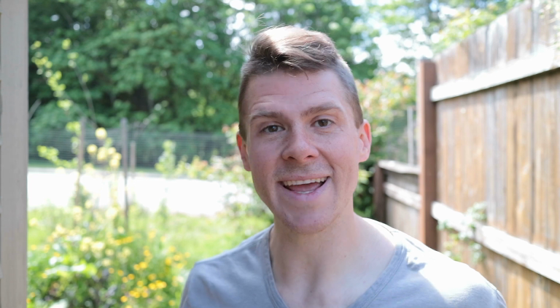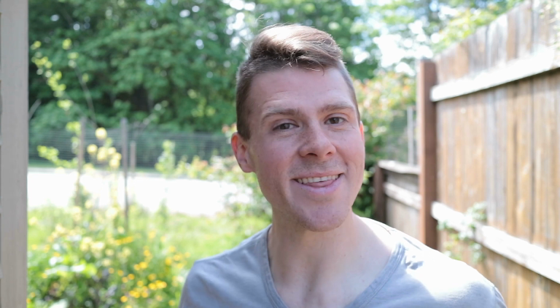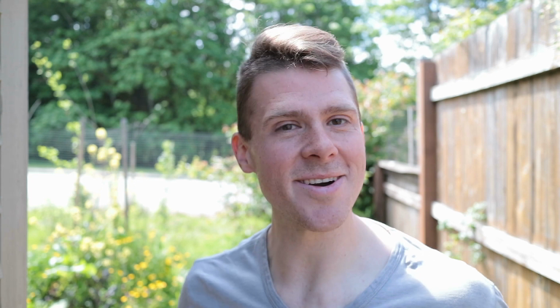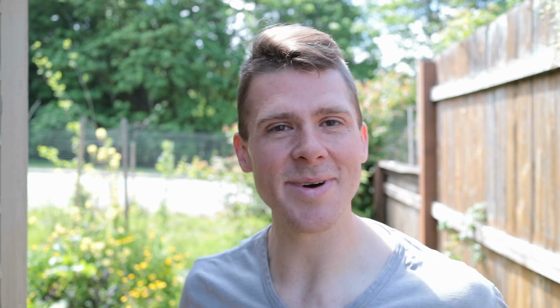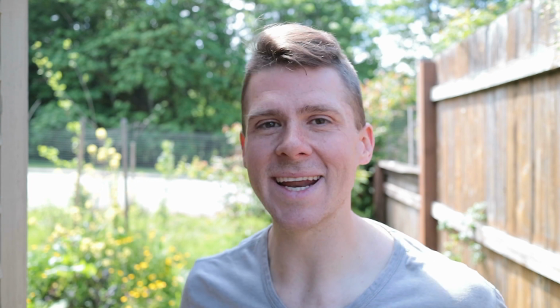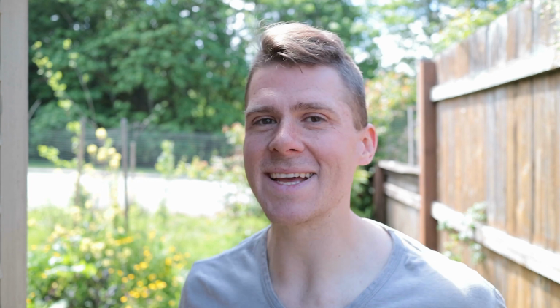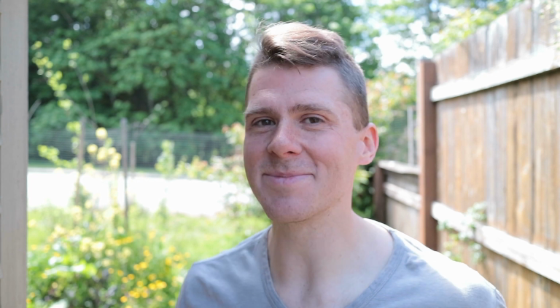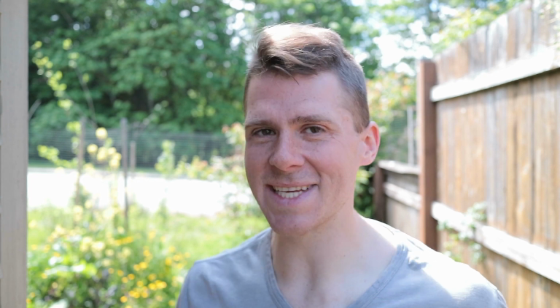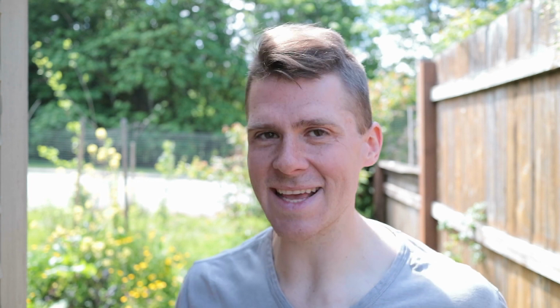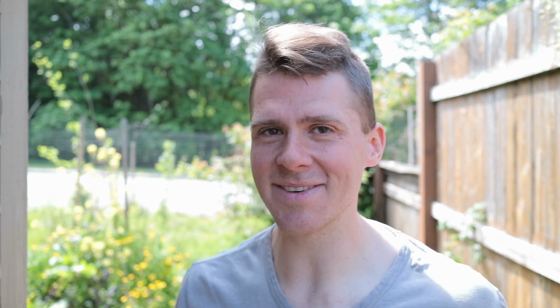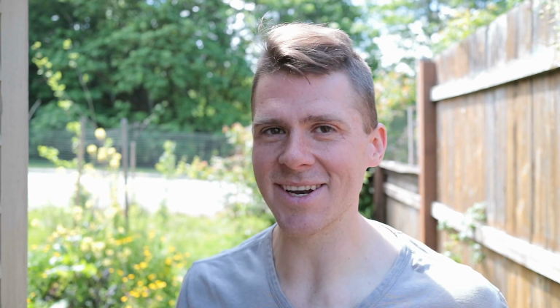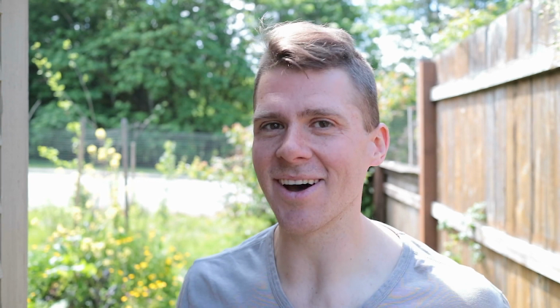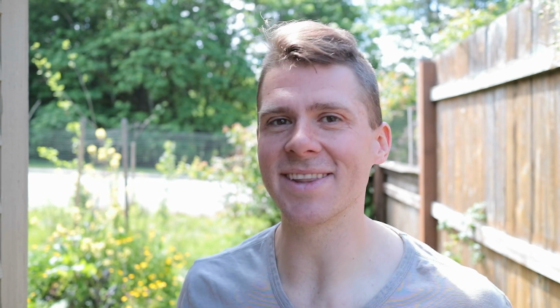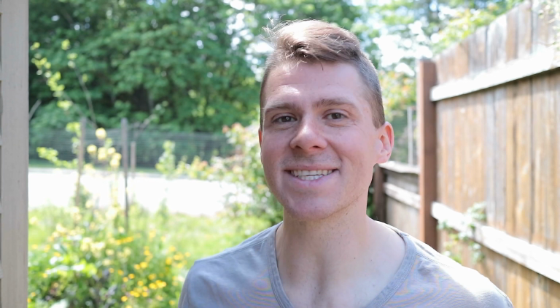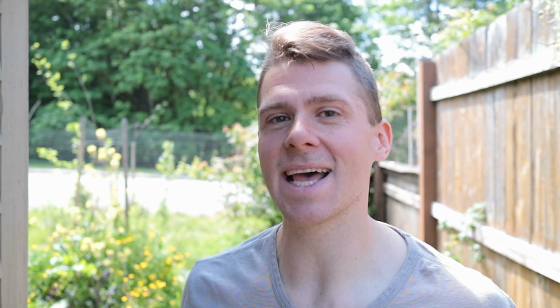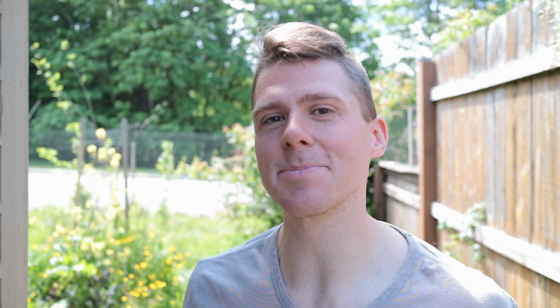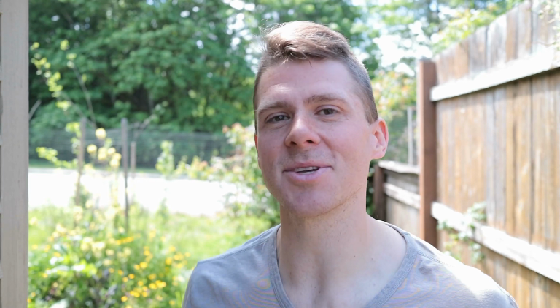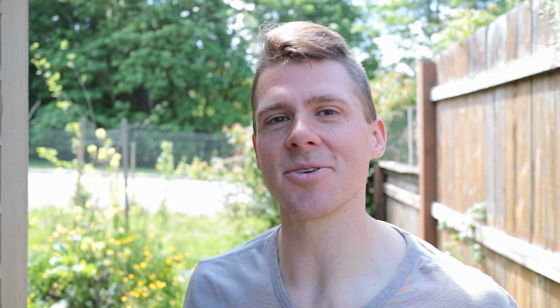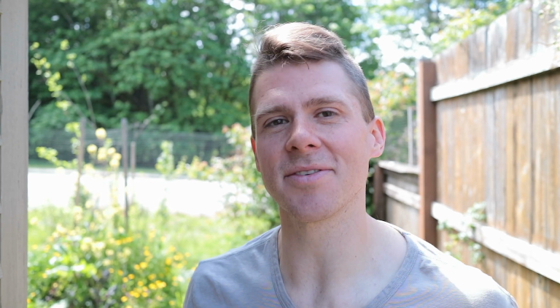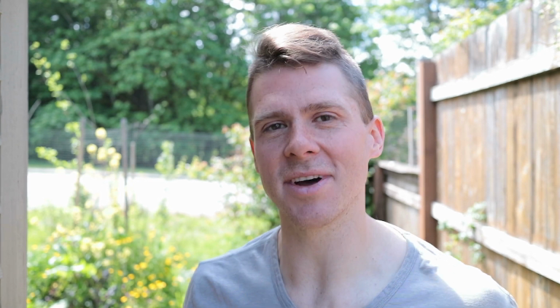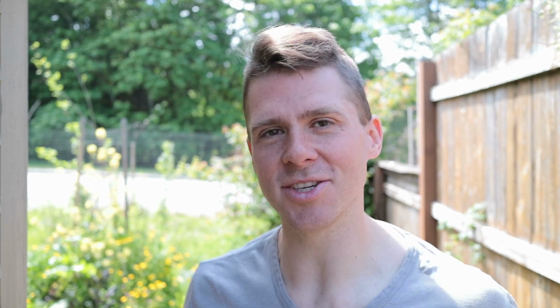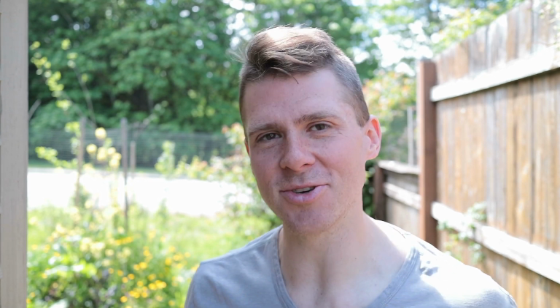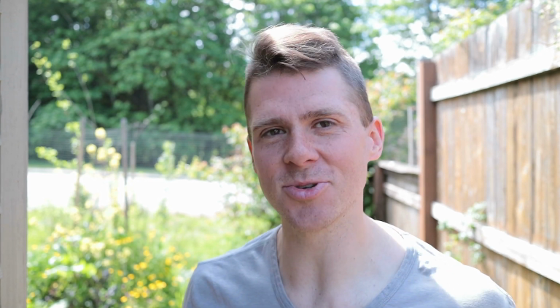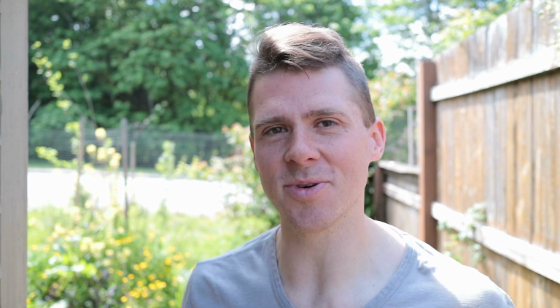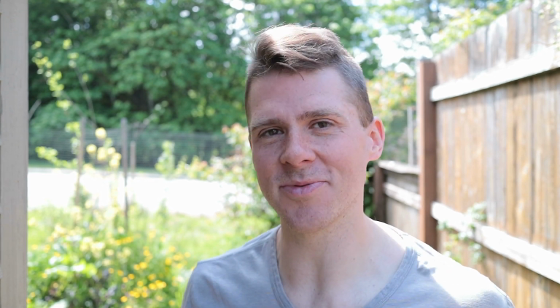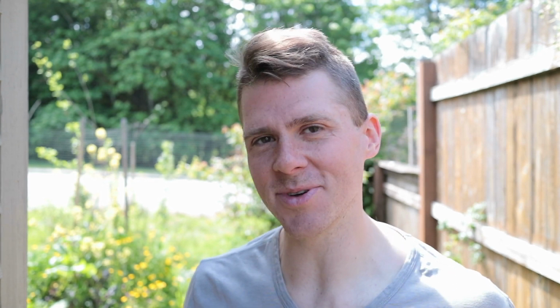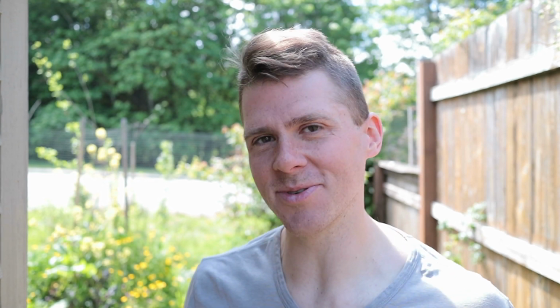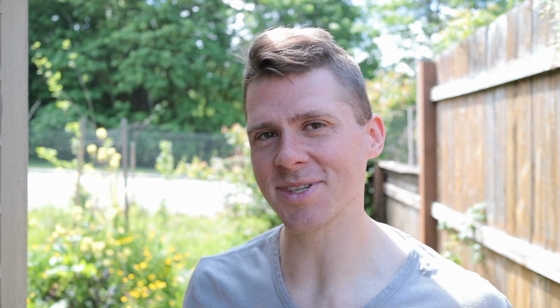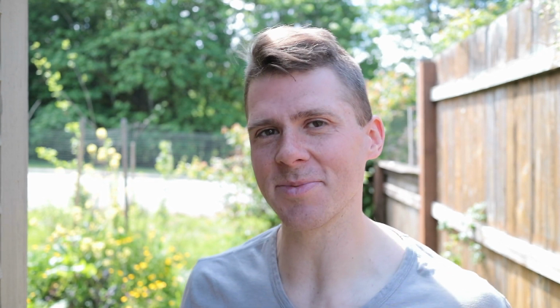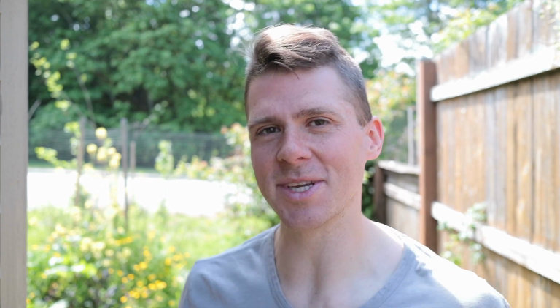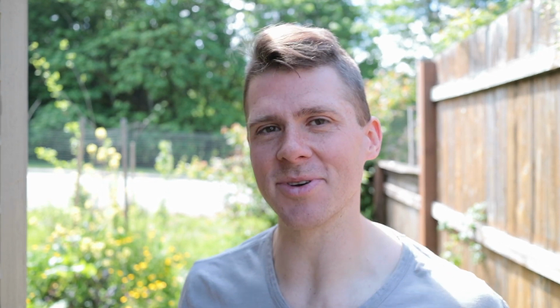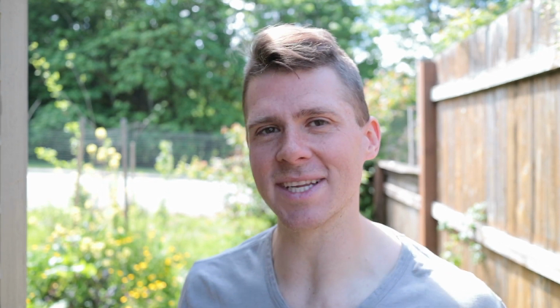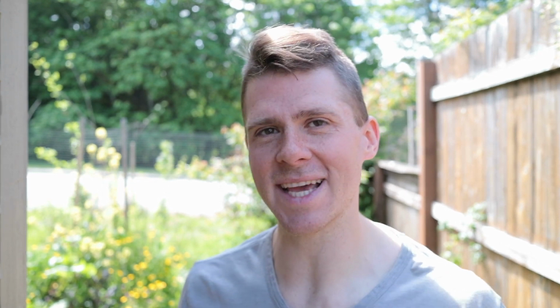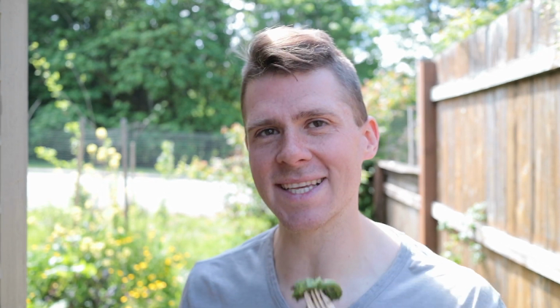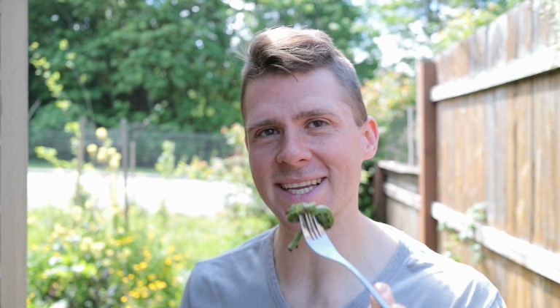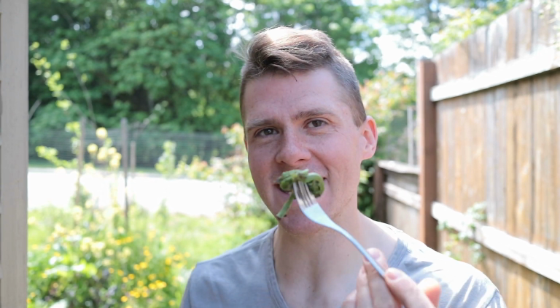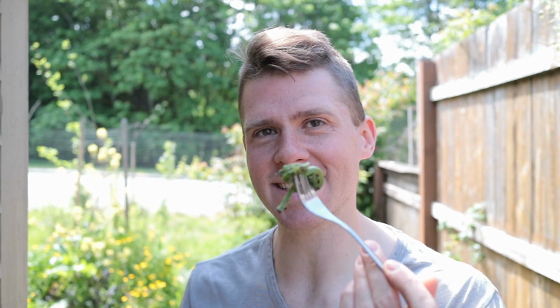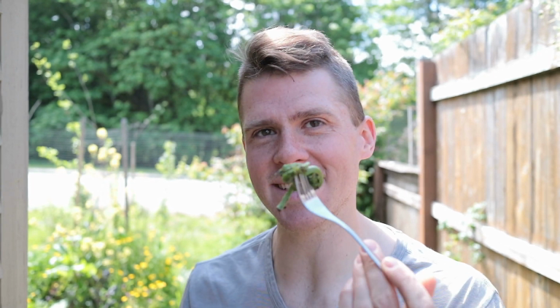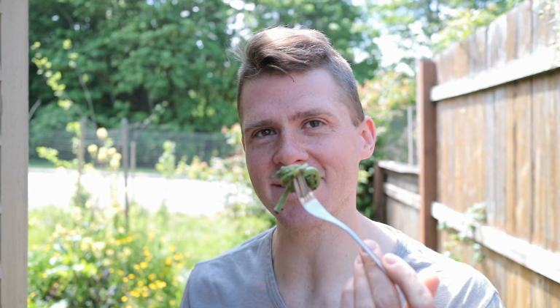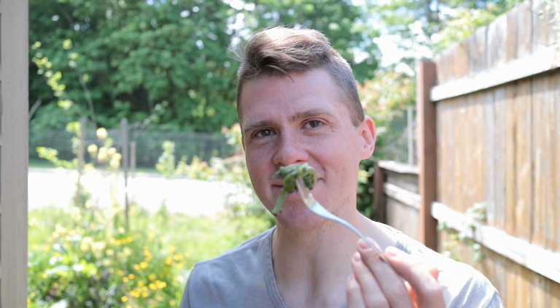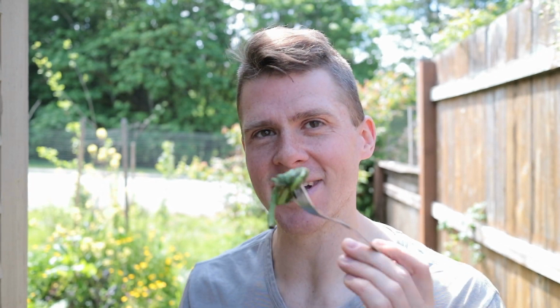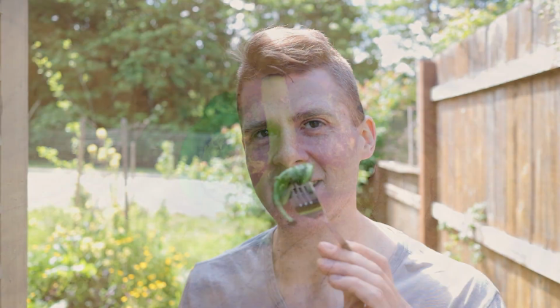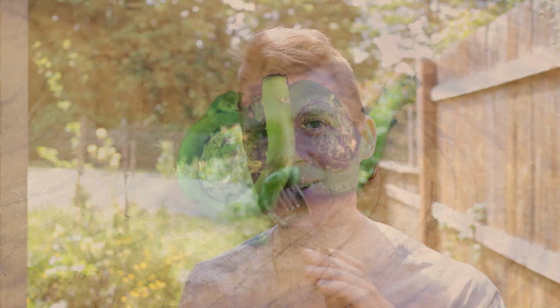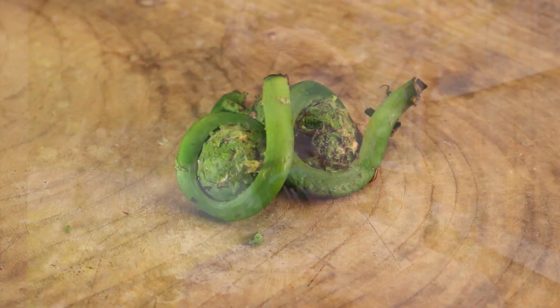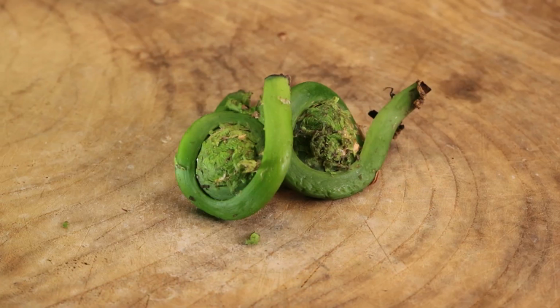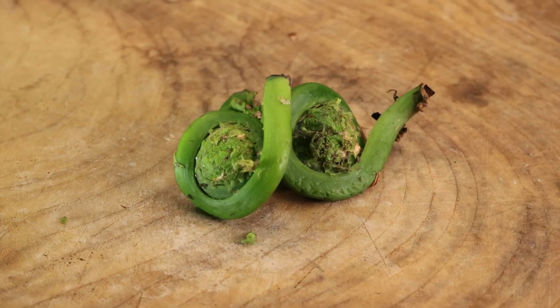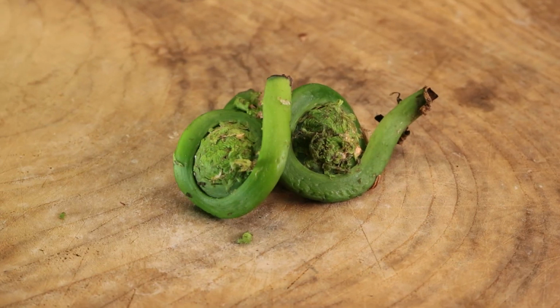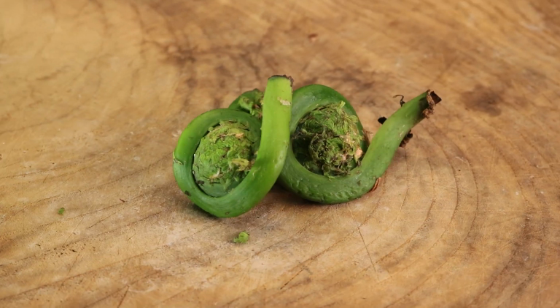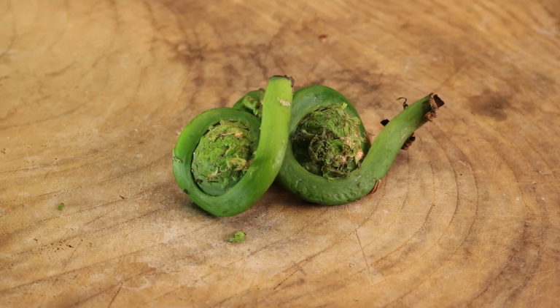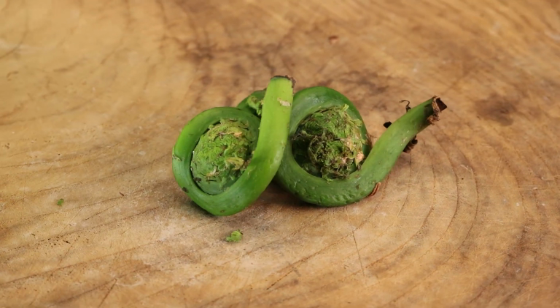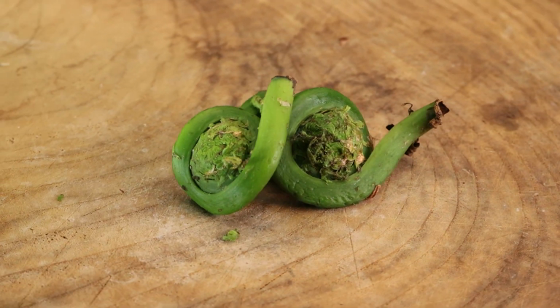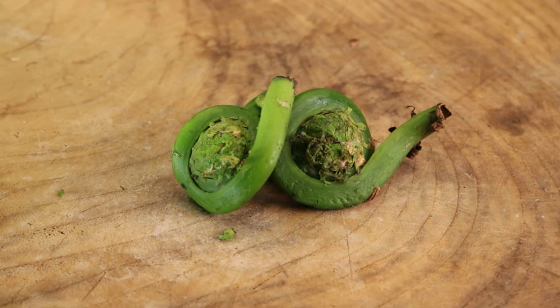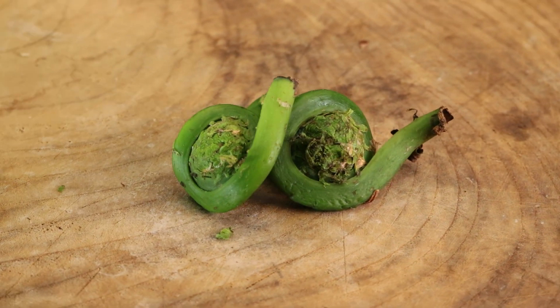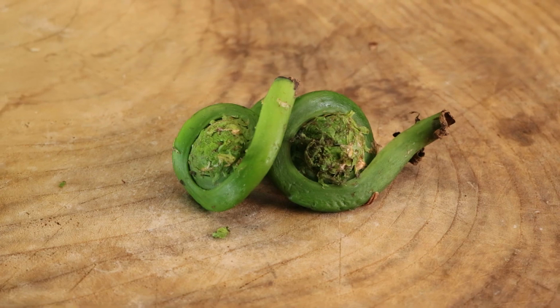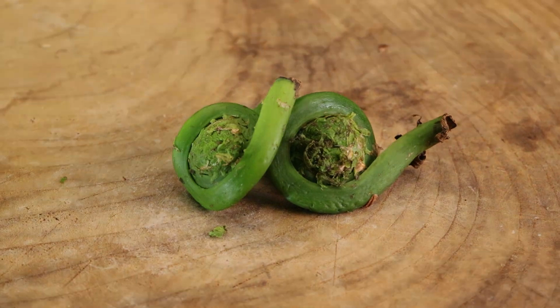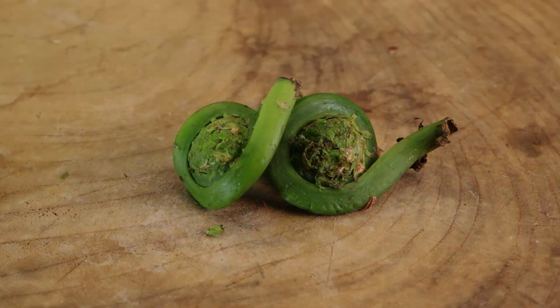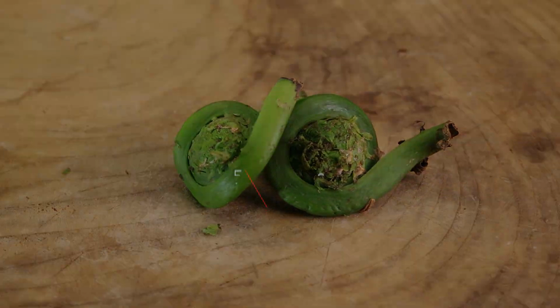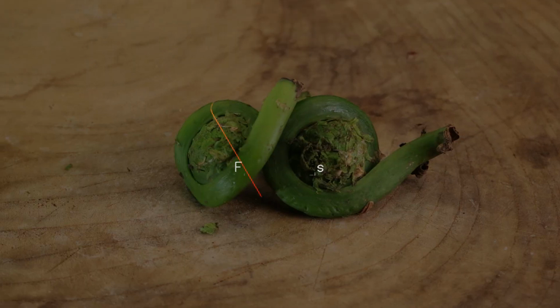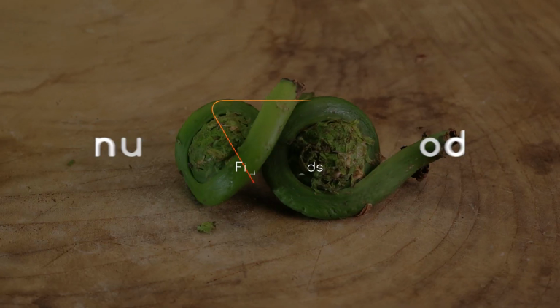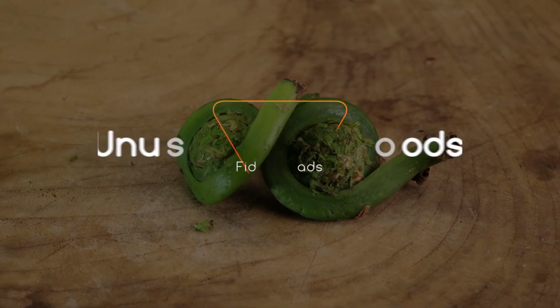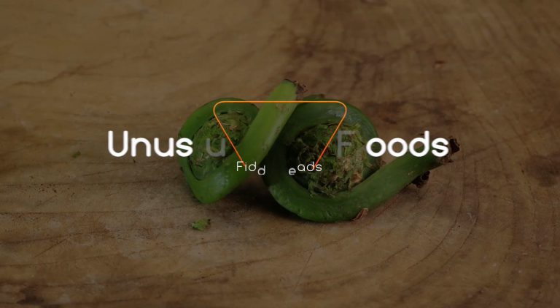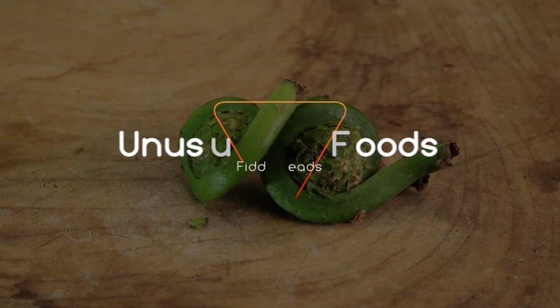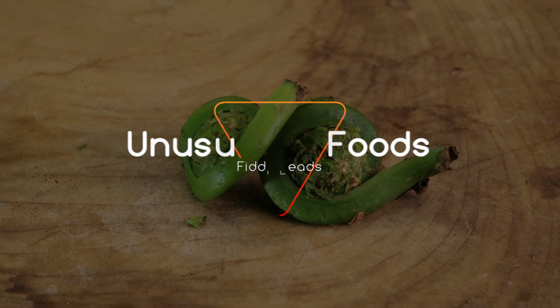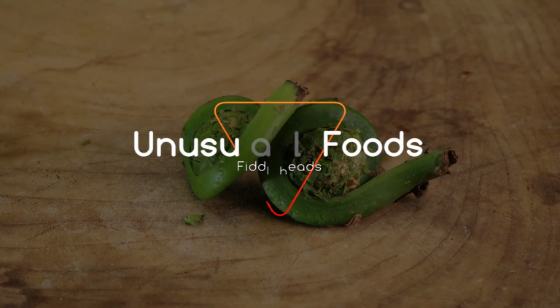Hey there, my name is David. On this episode of Unusual Foods, I'll be doing a taste test of what I have on this fork here, which are fiddleheads.